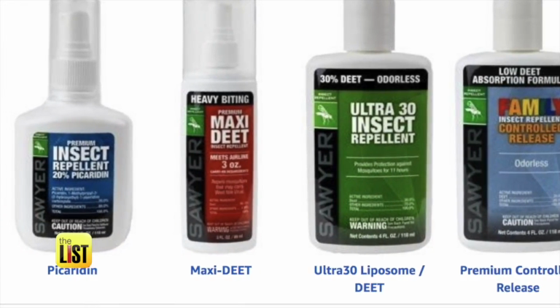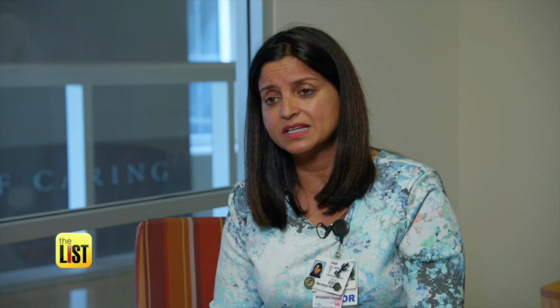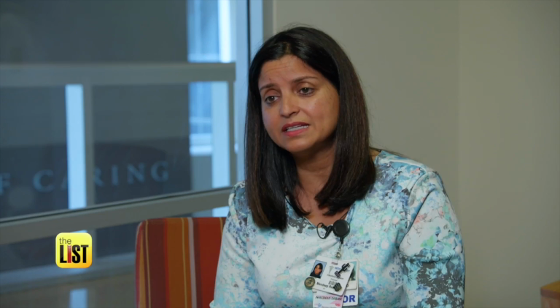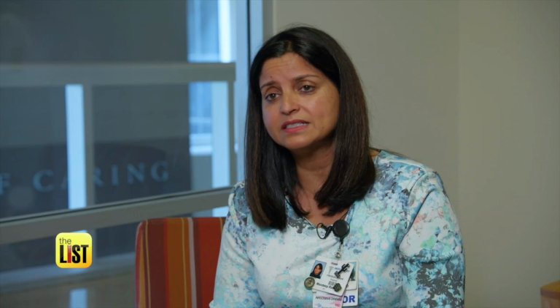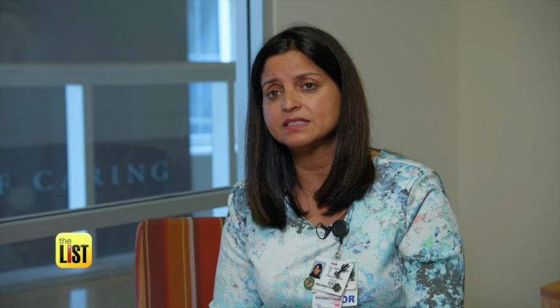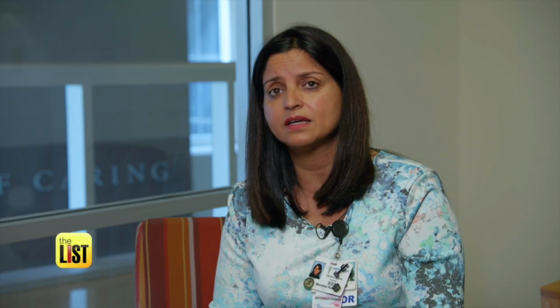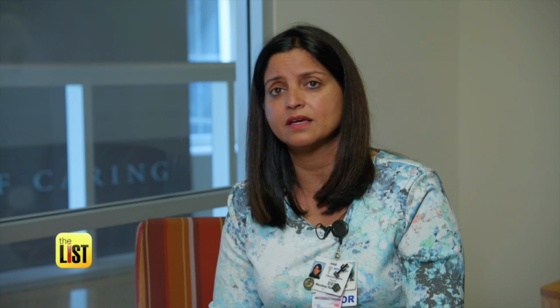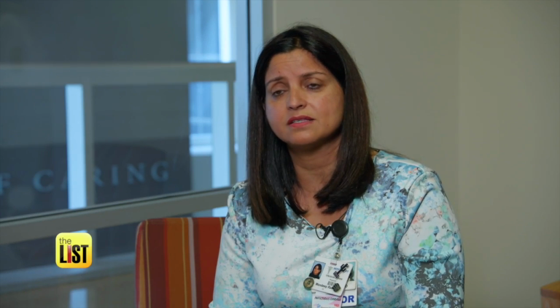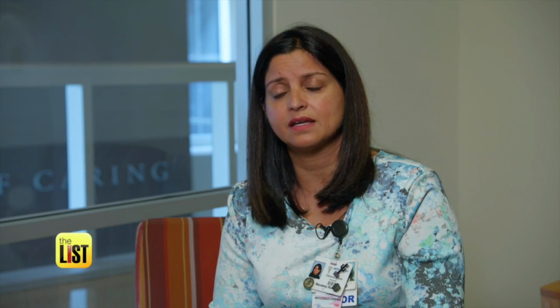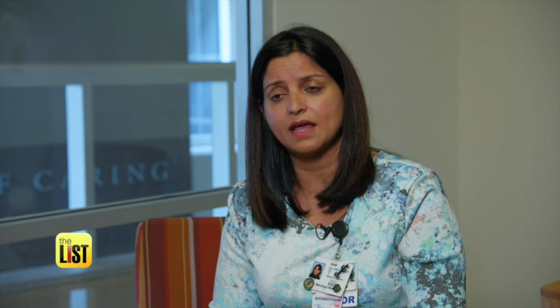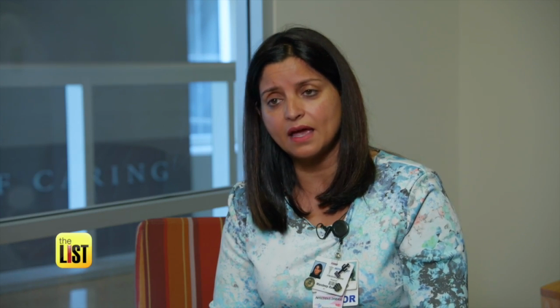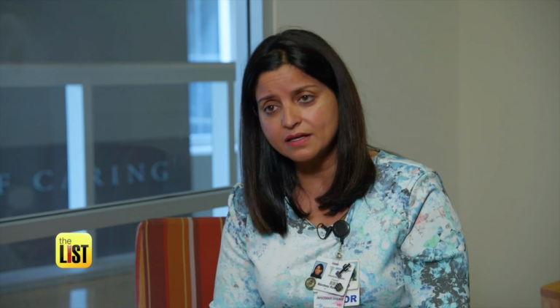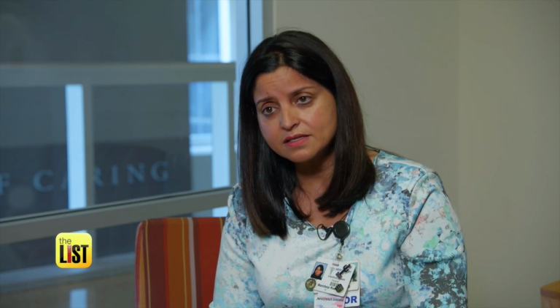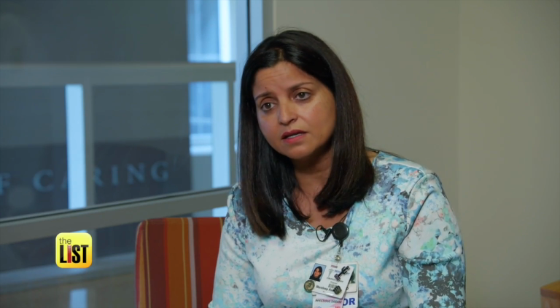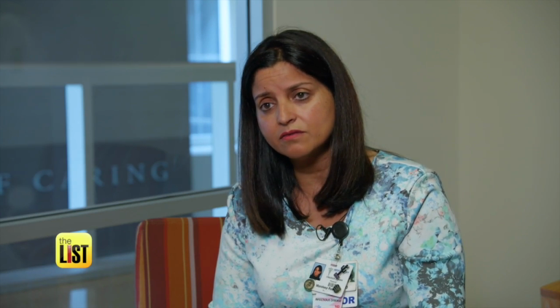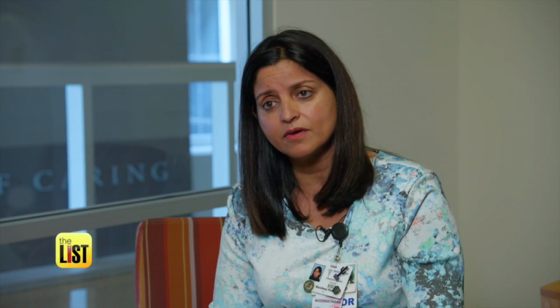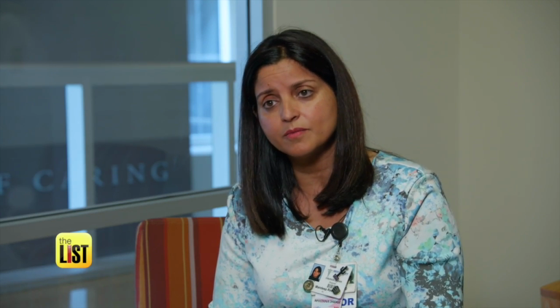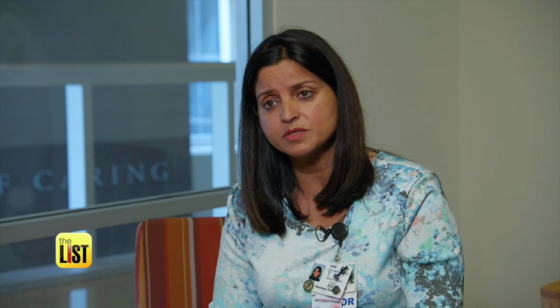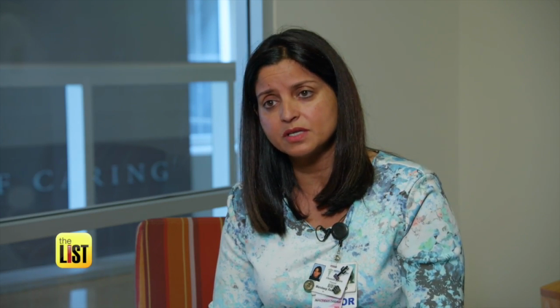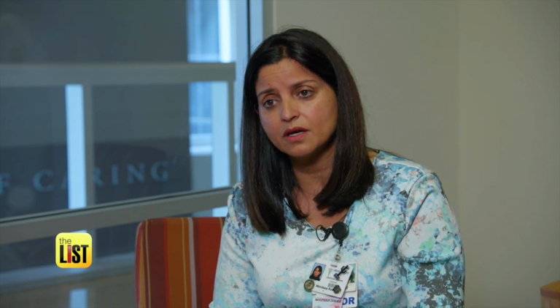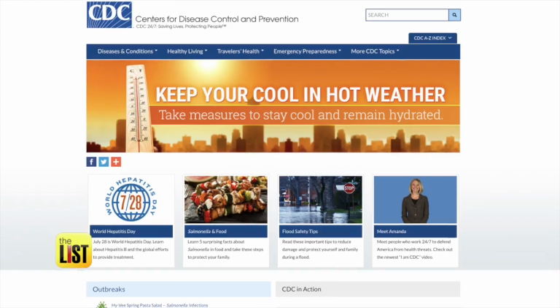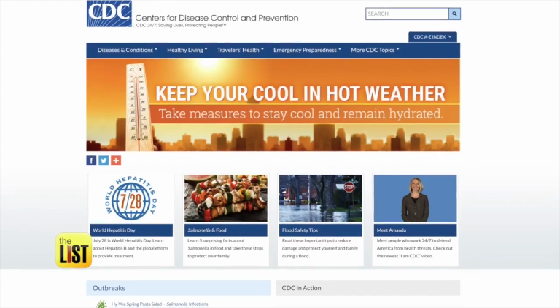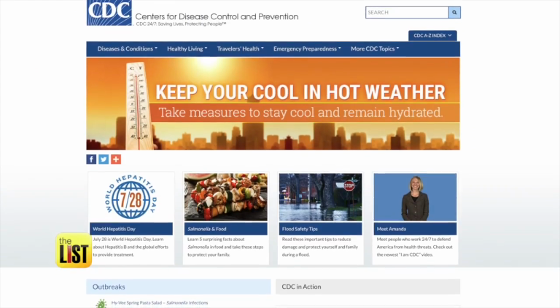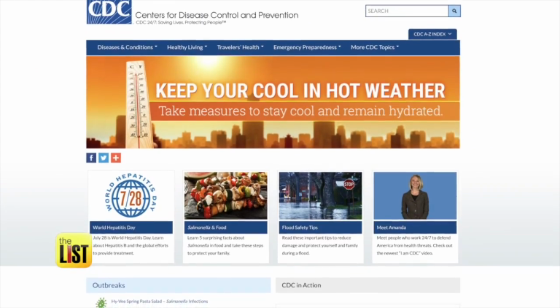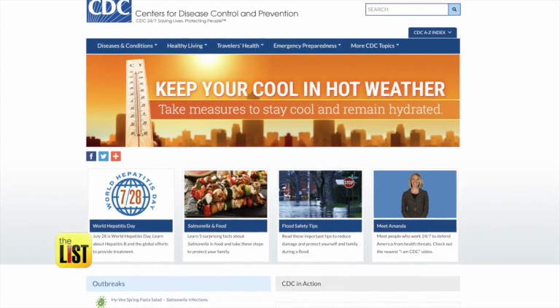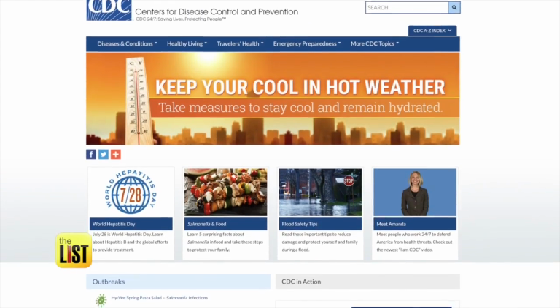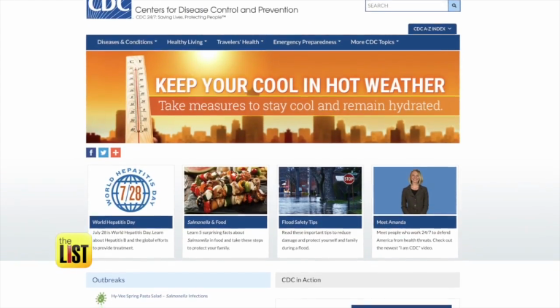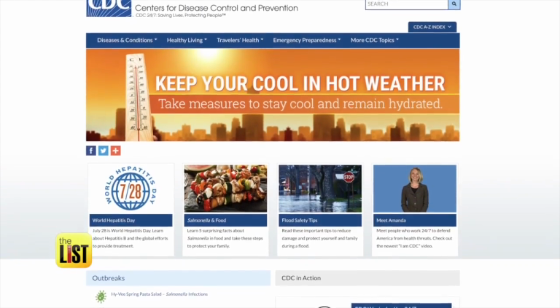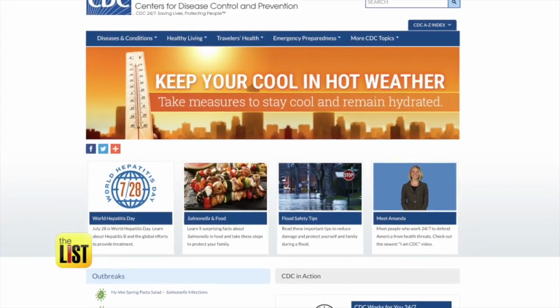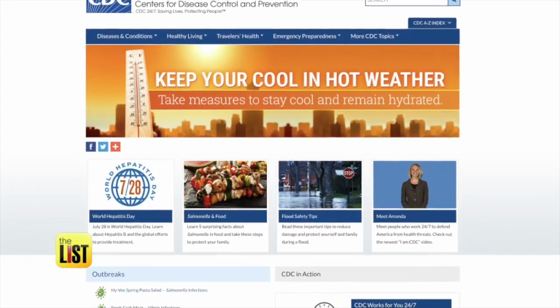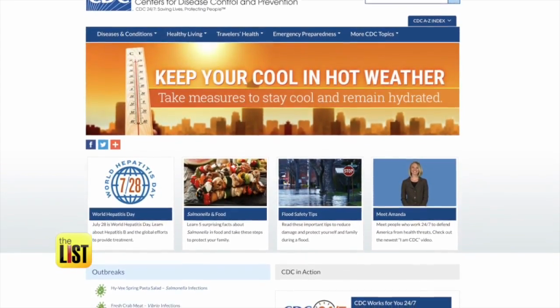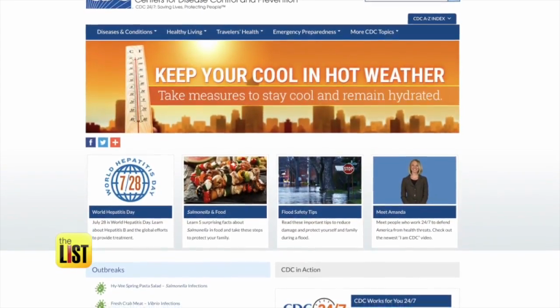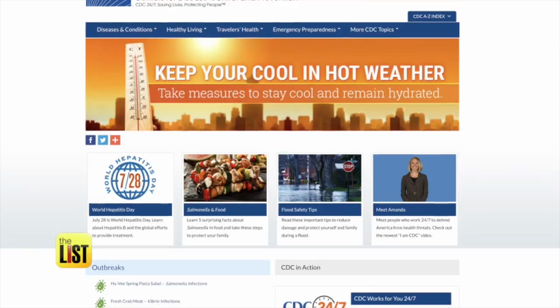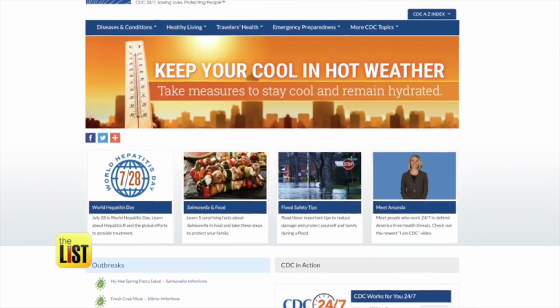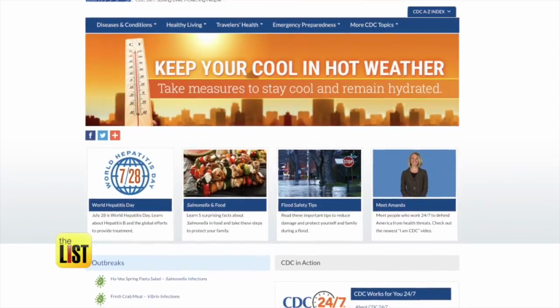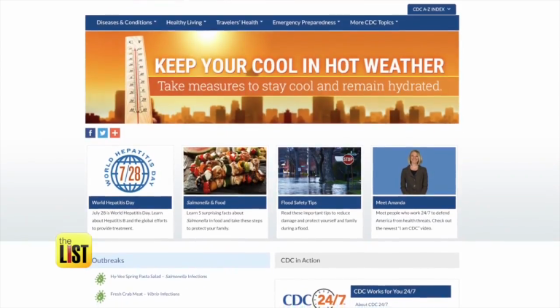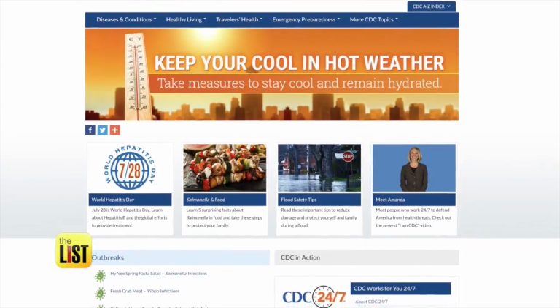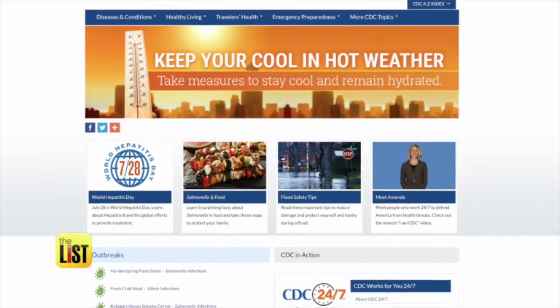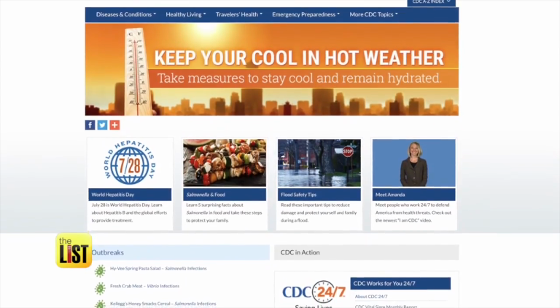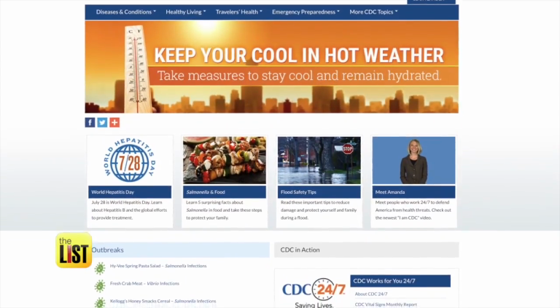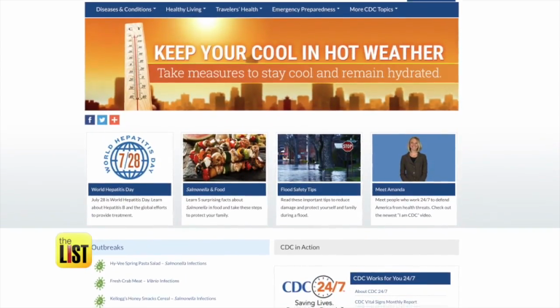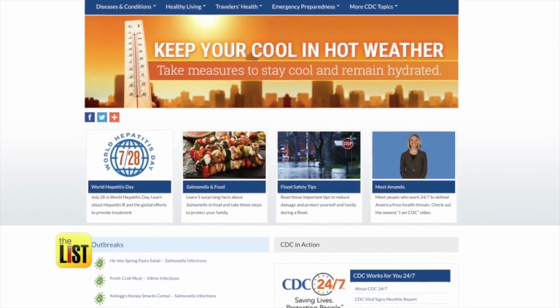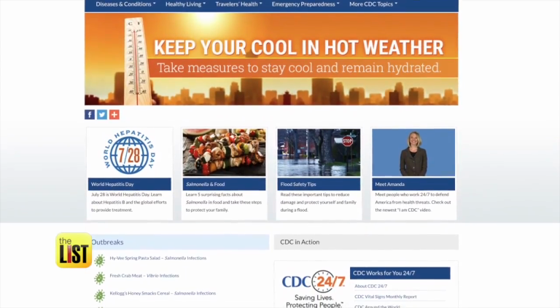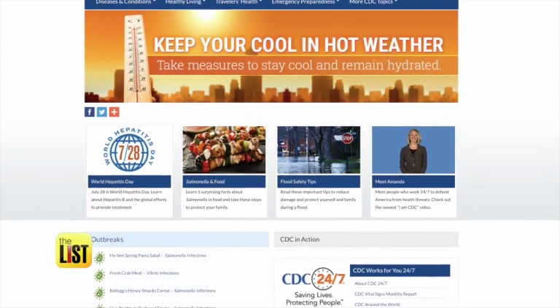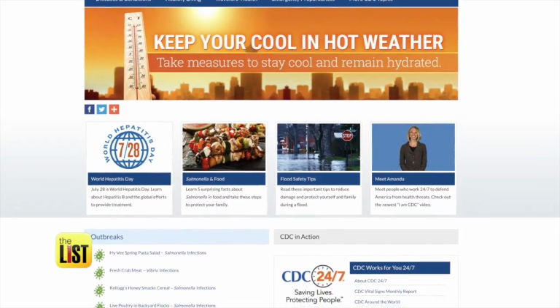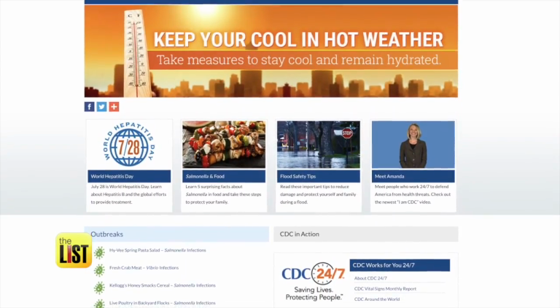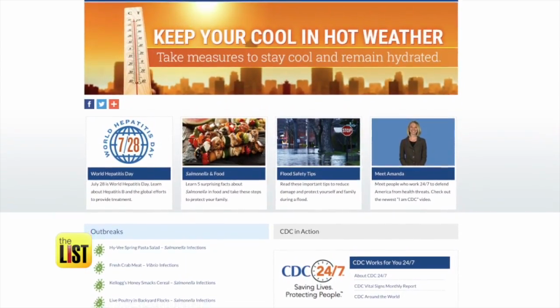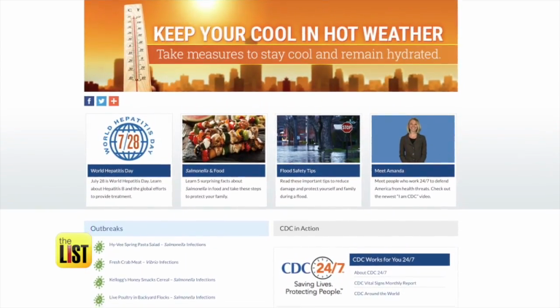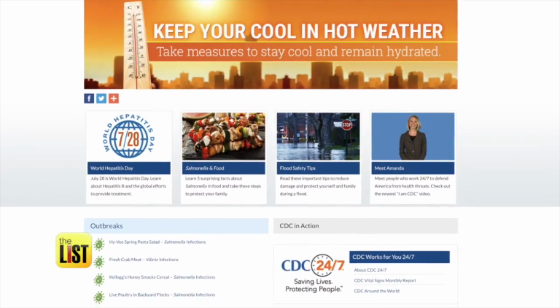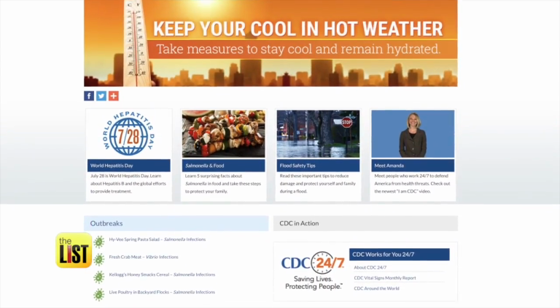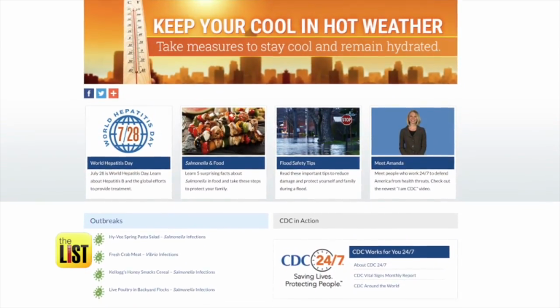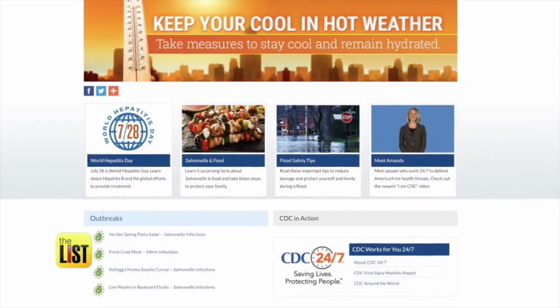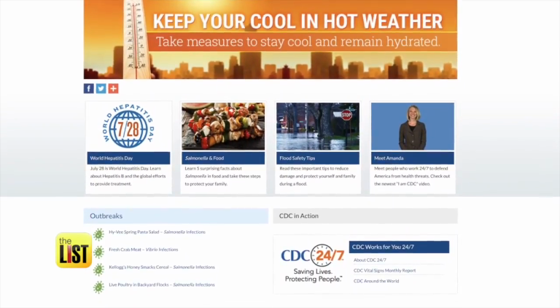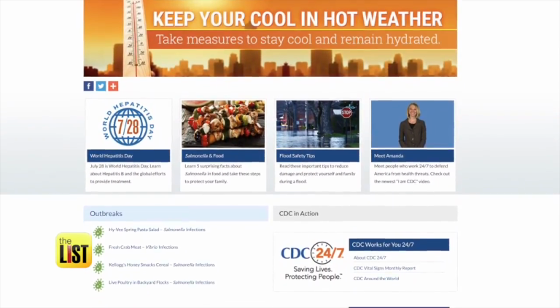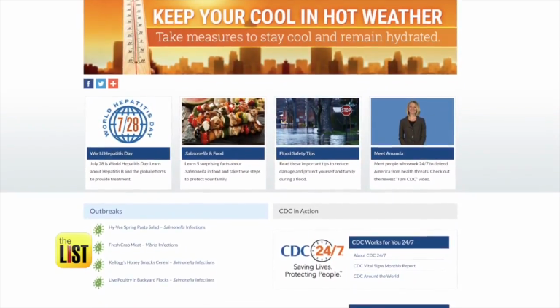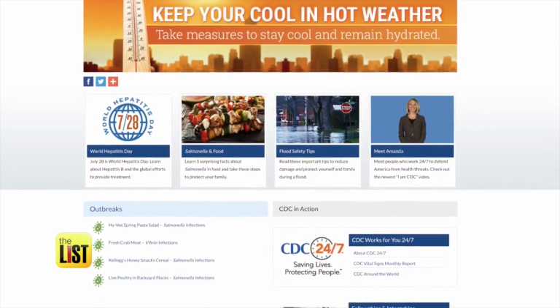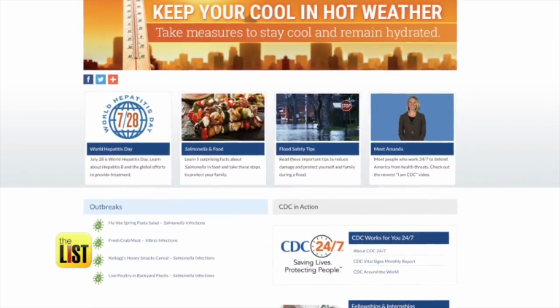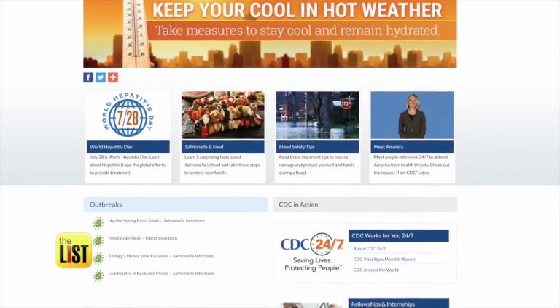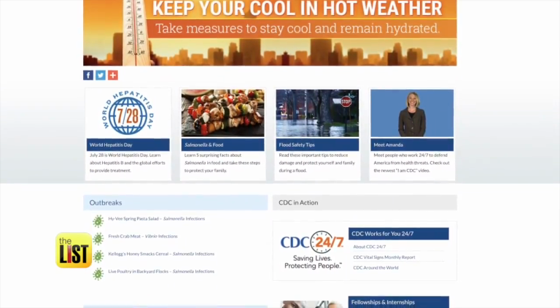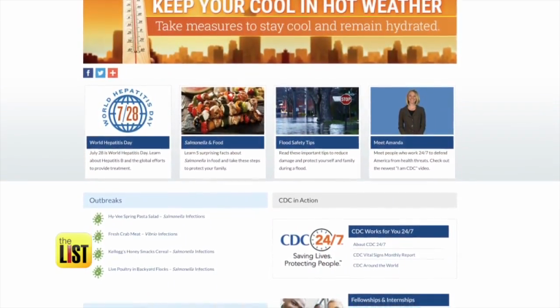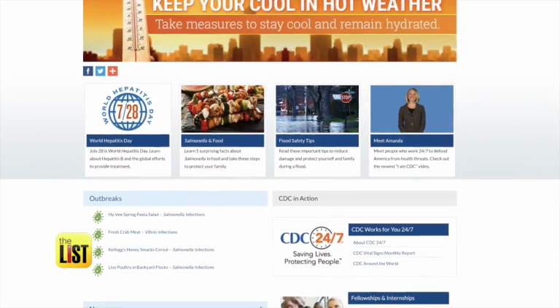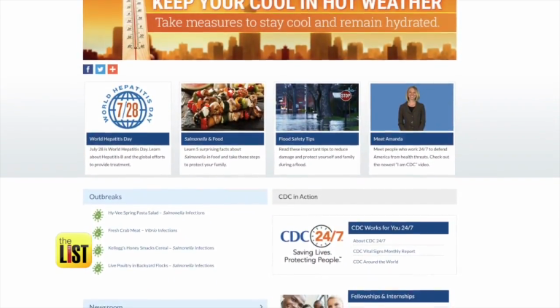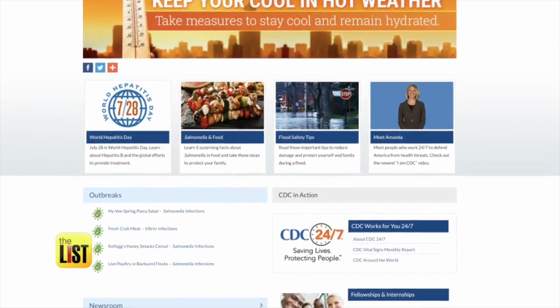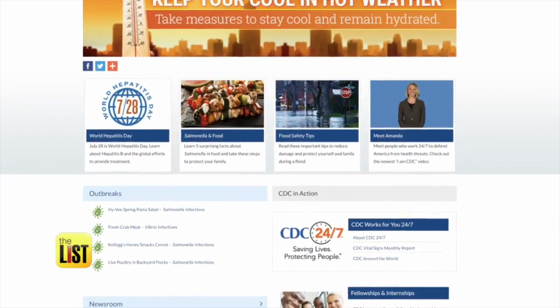The CDC has an excellent website. I would go to them and see what they recommend before going and spending a lot of money.